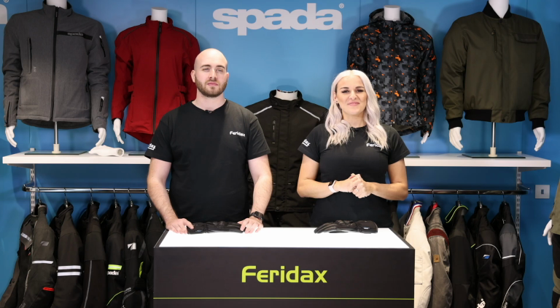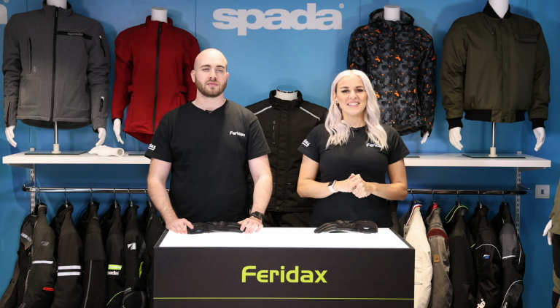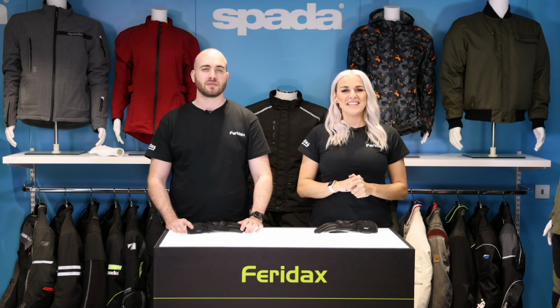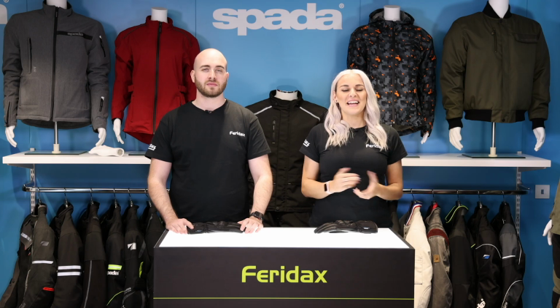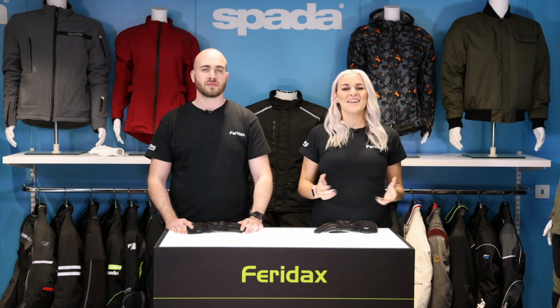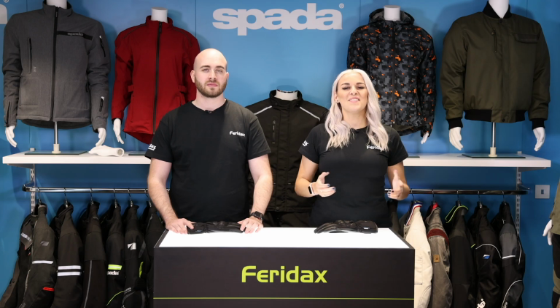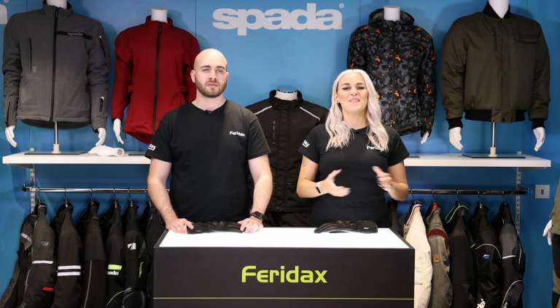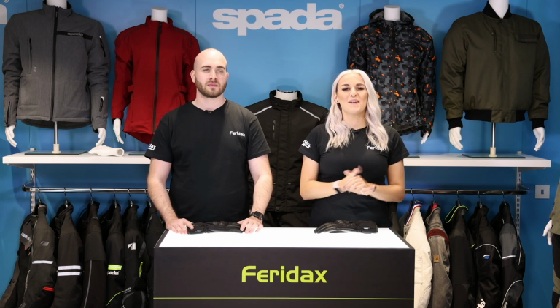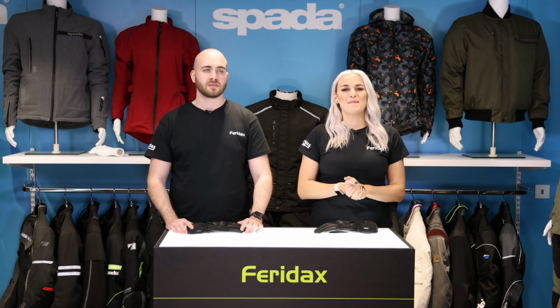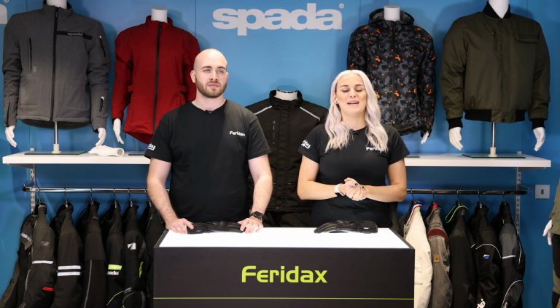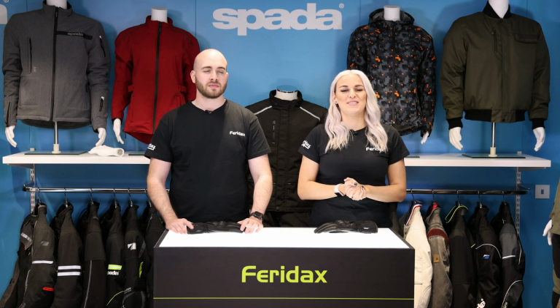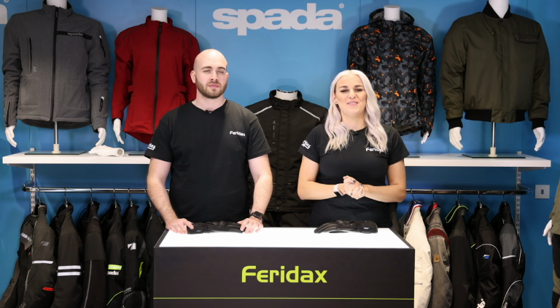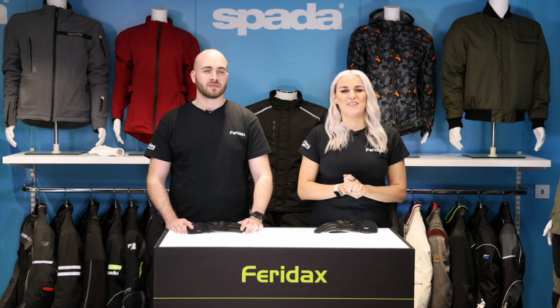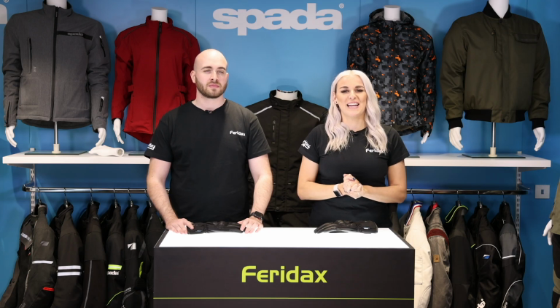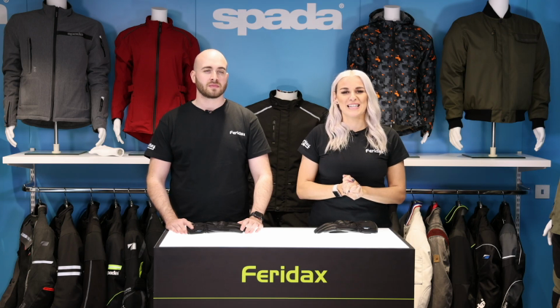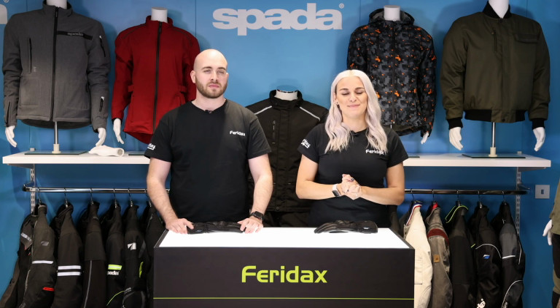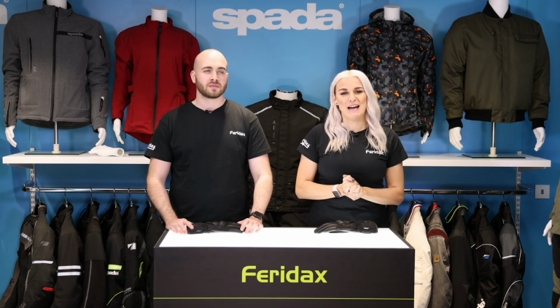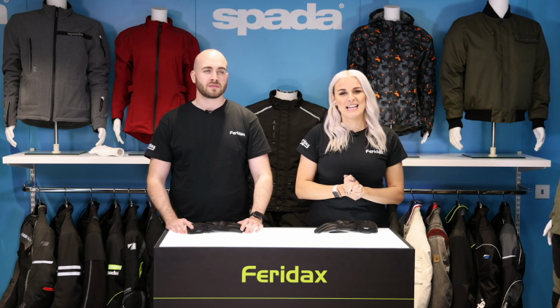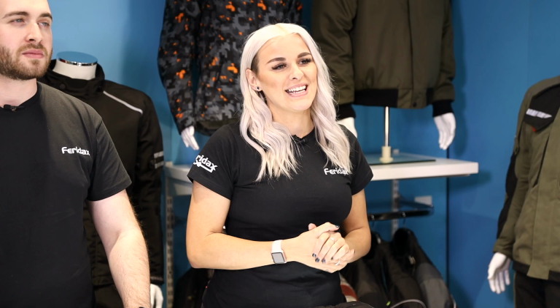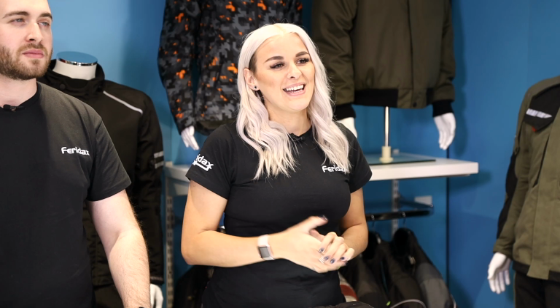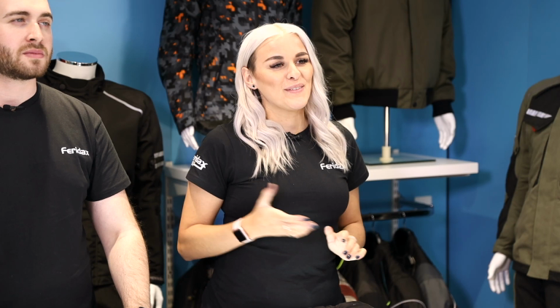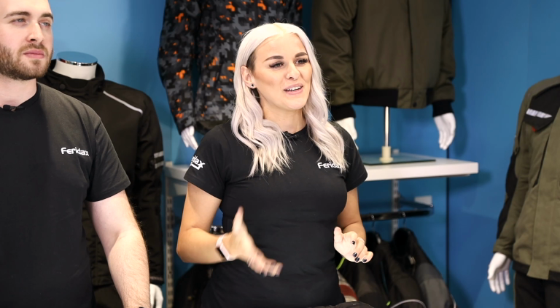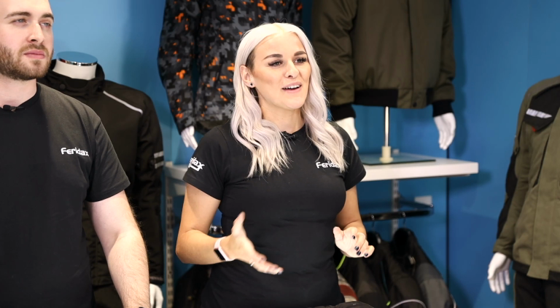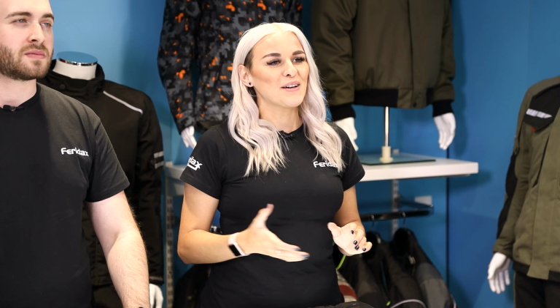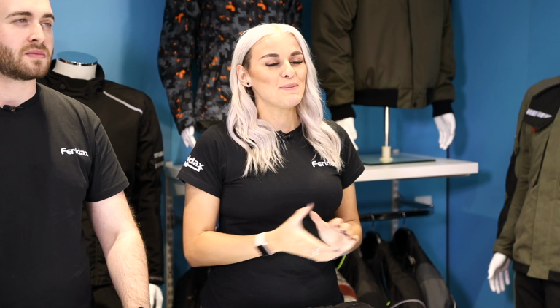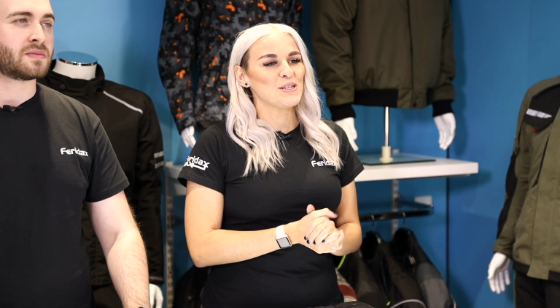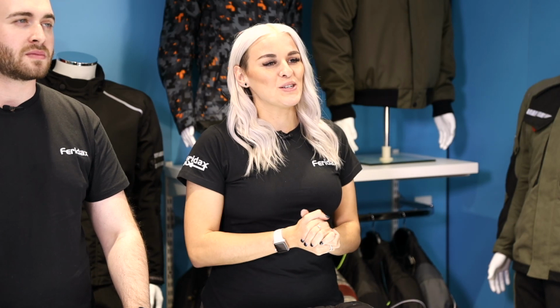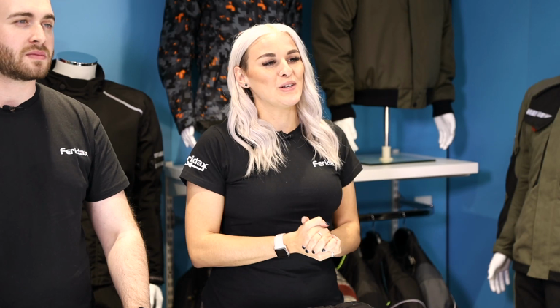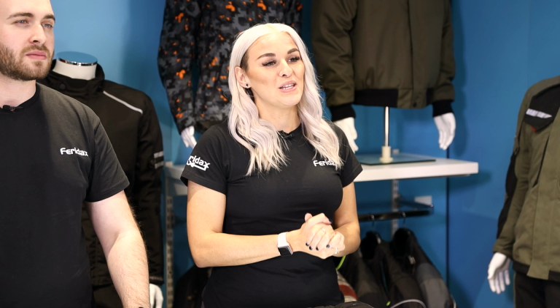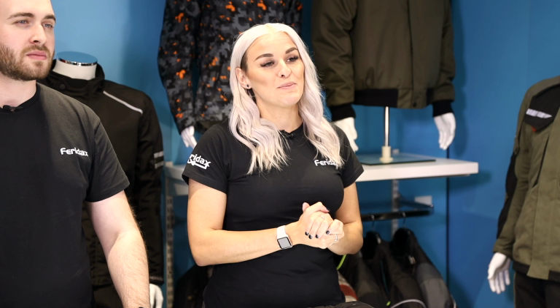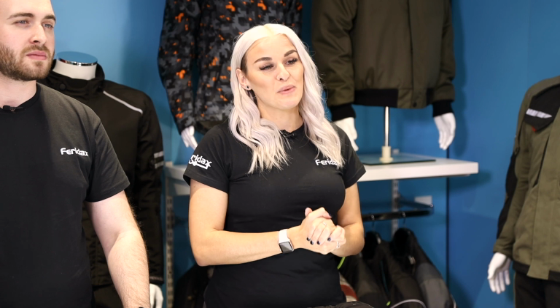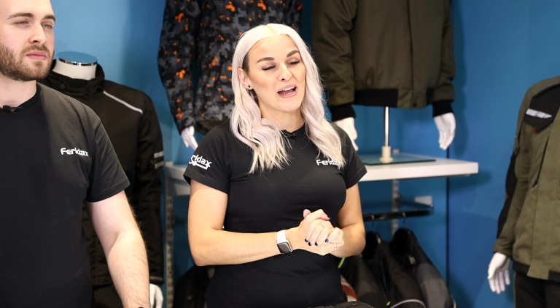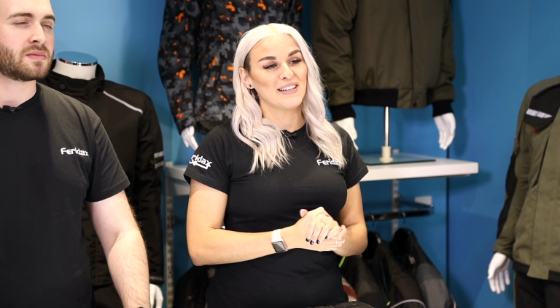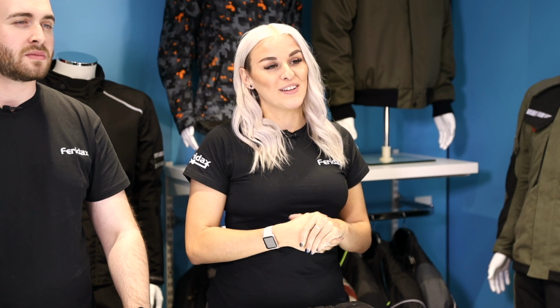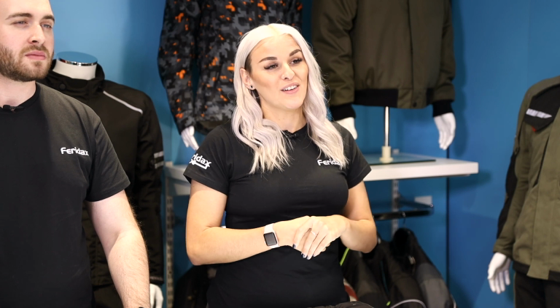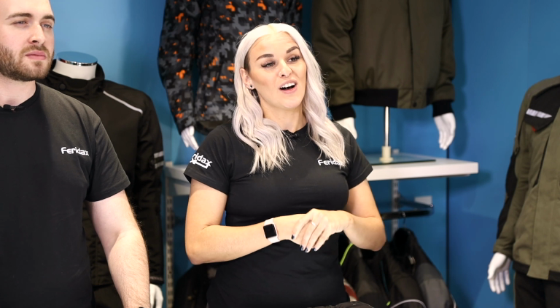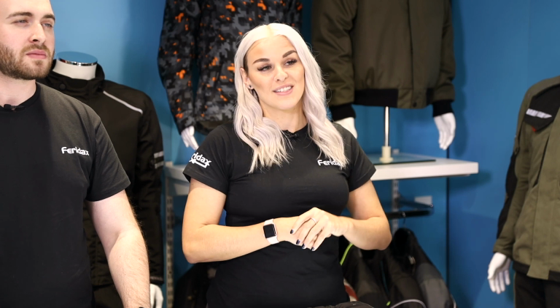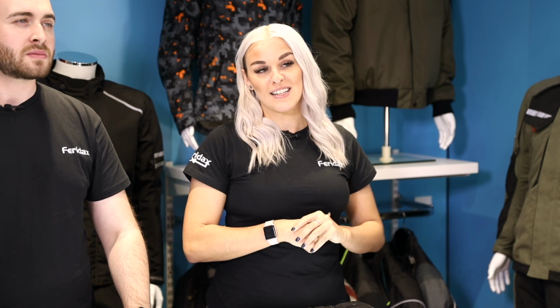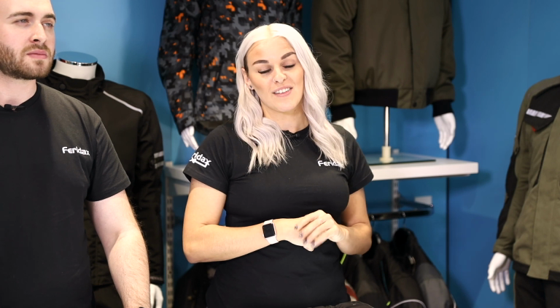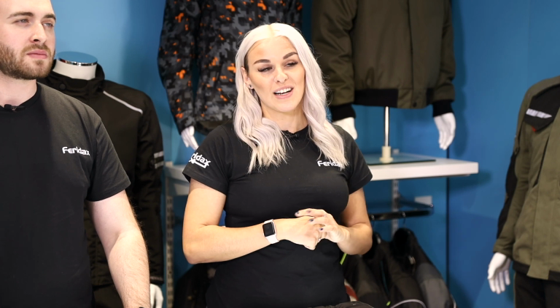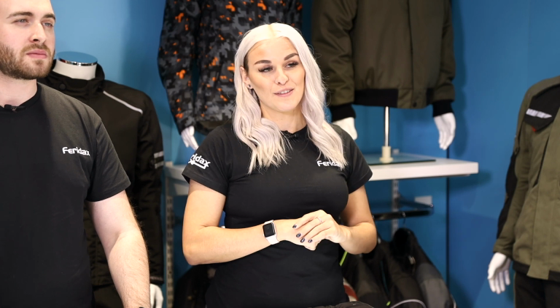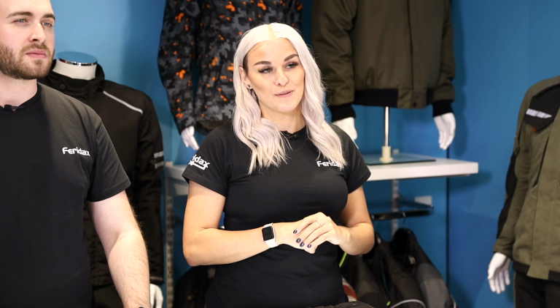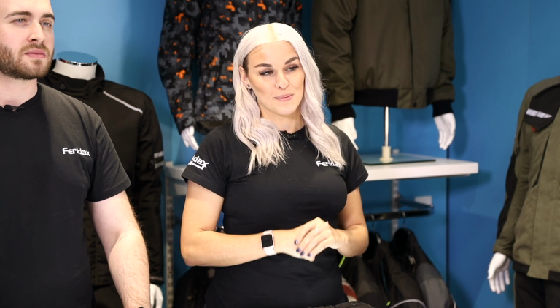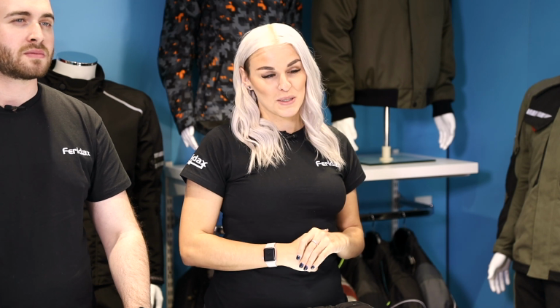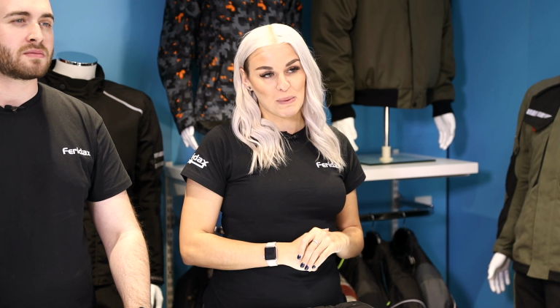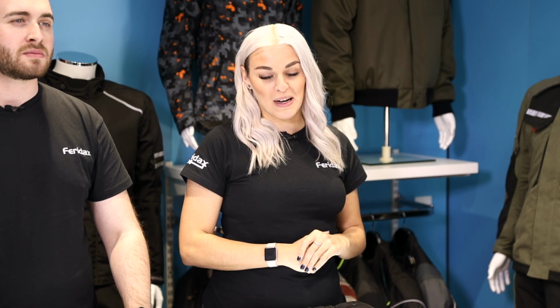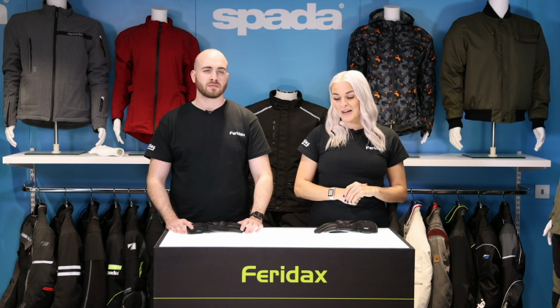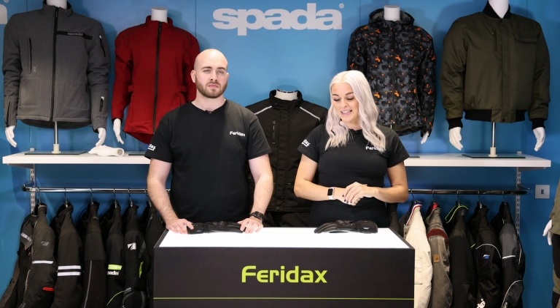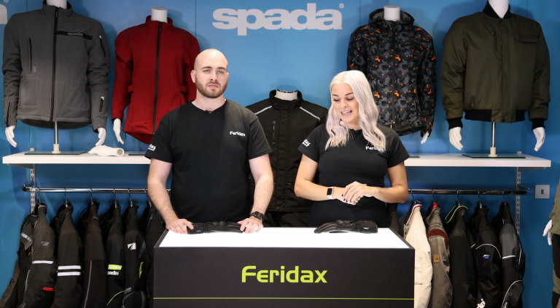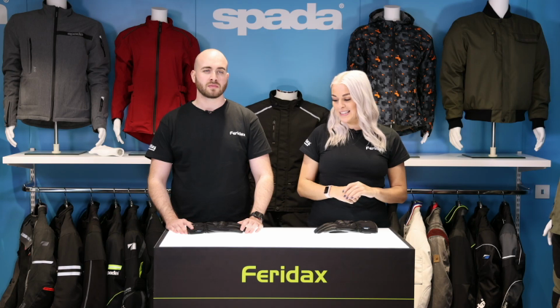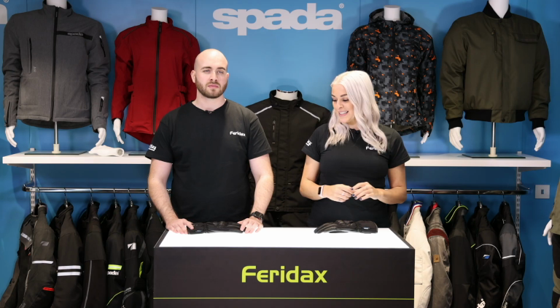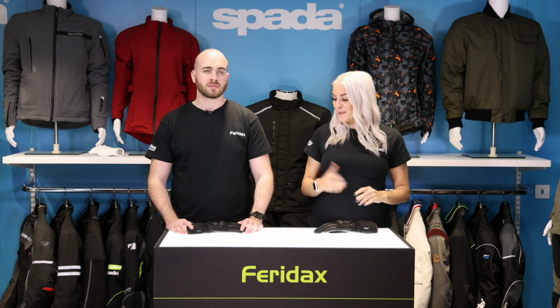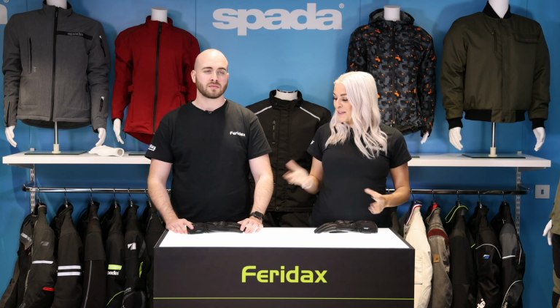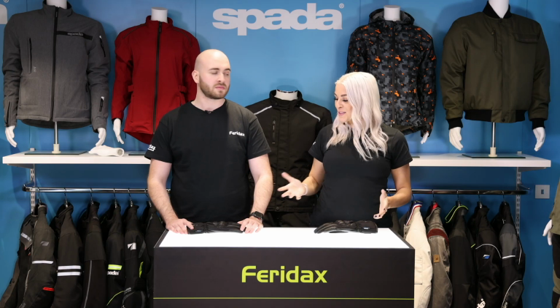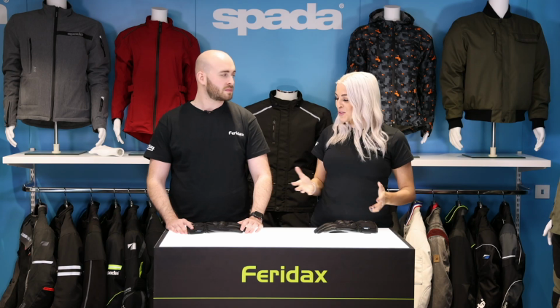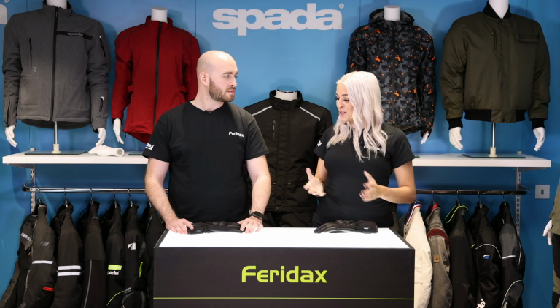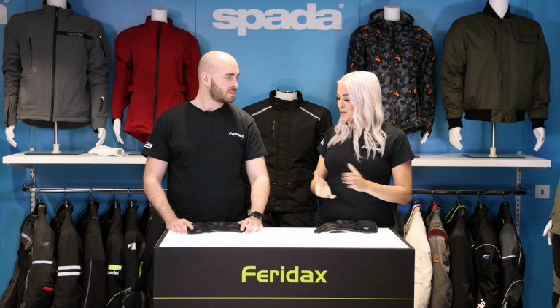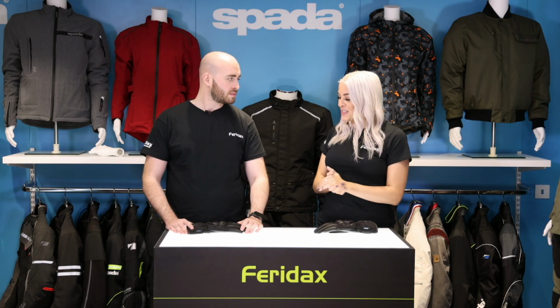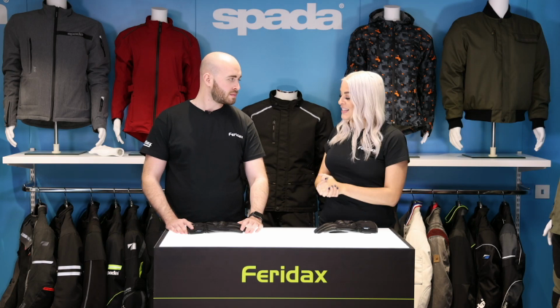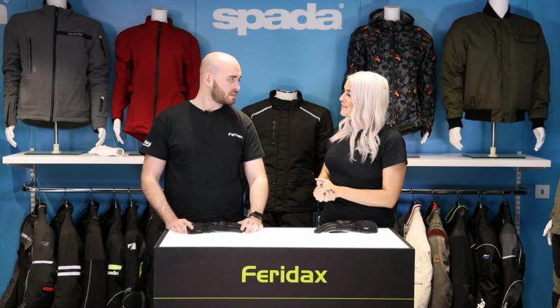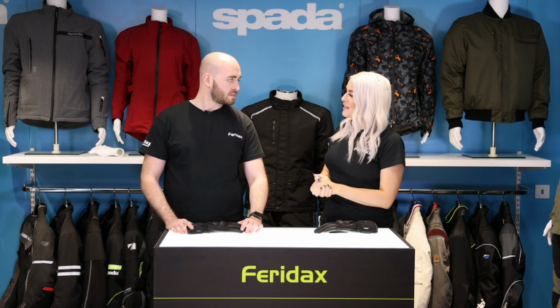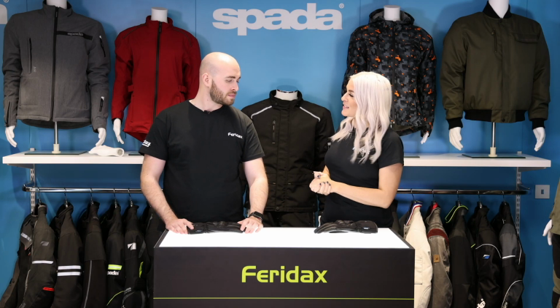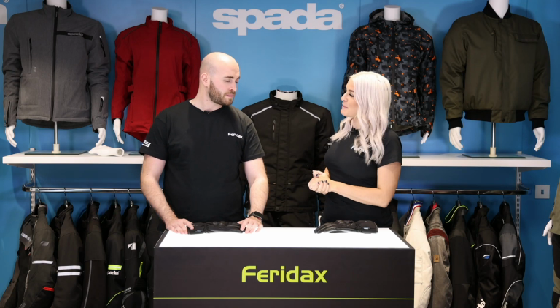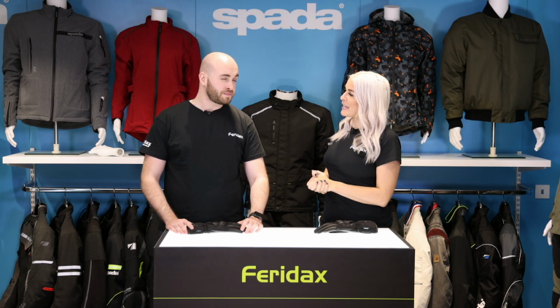Hello and welcome back to Faradax Max. We're now going to be showing you the brand new Oslo glove from Spada. Now Will, talk us through the safety aspects.